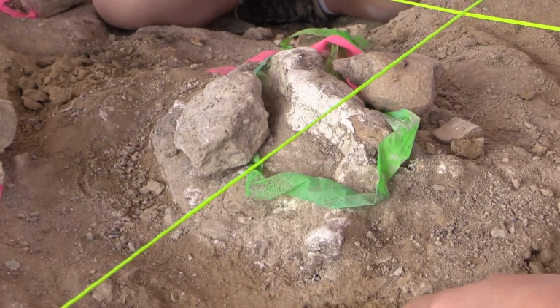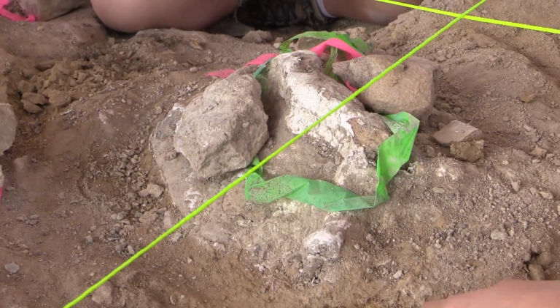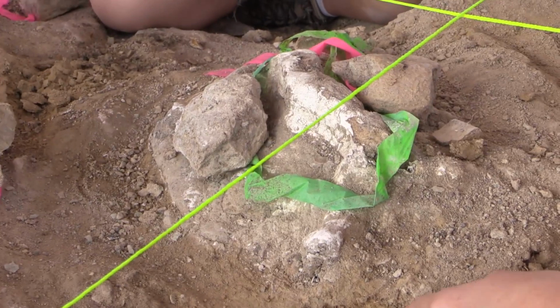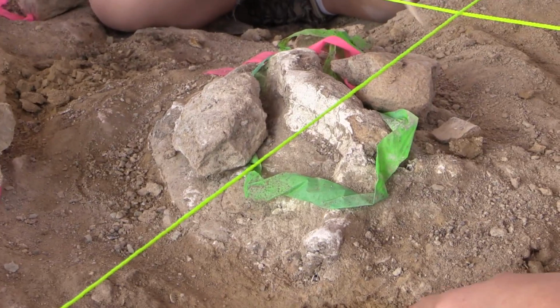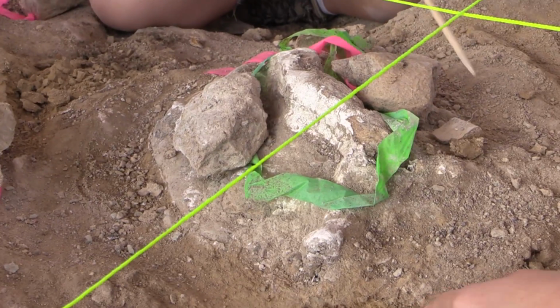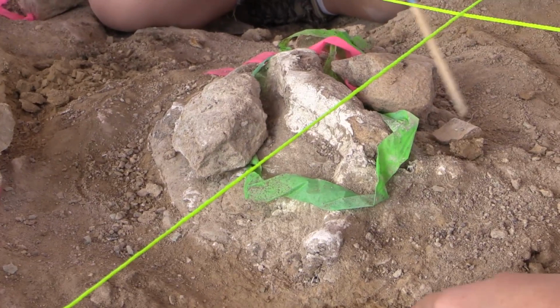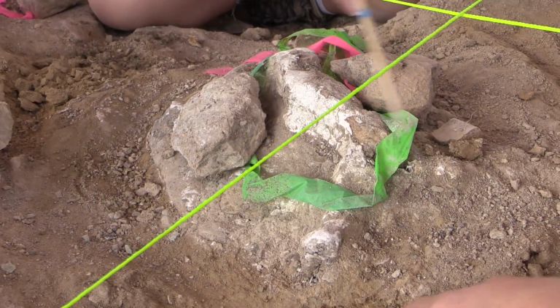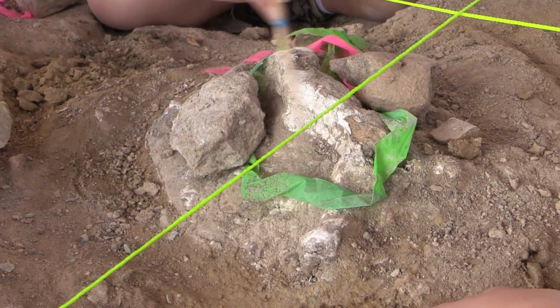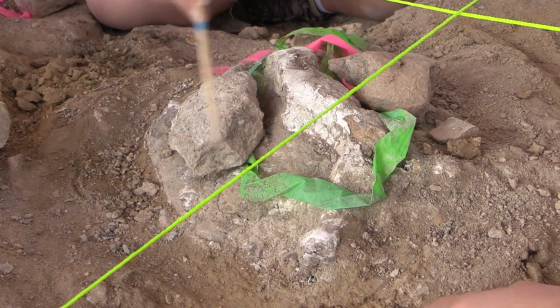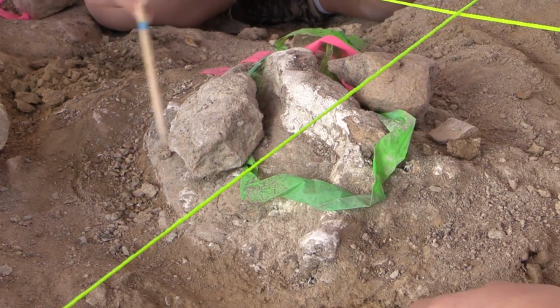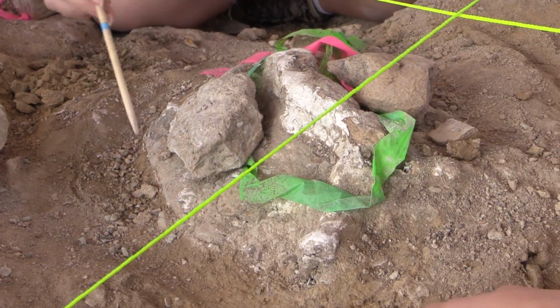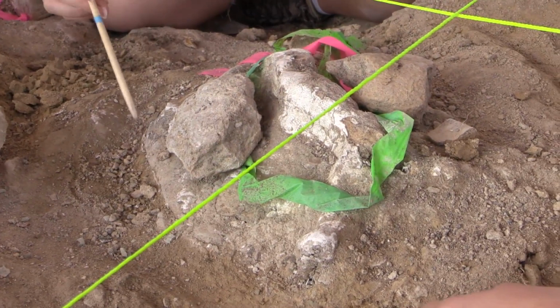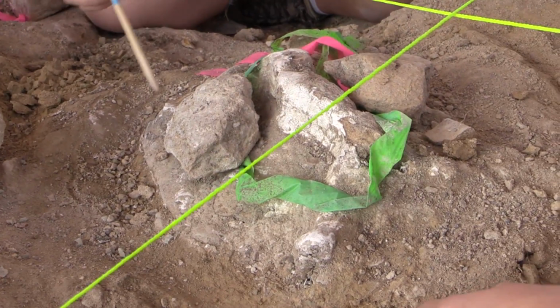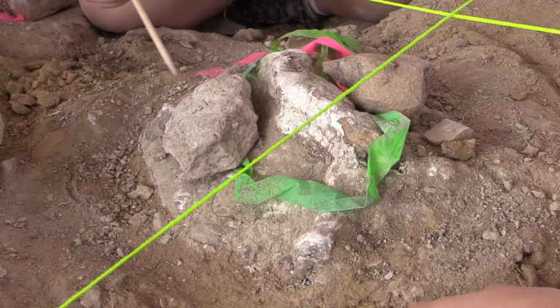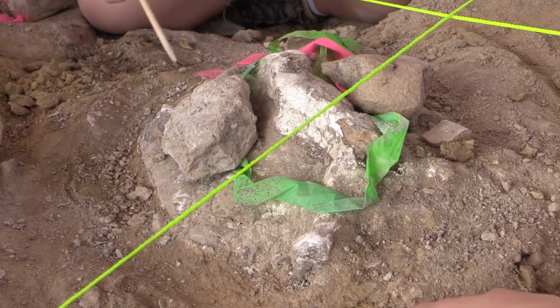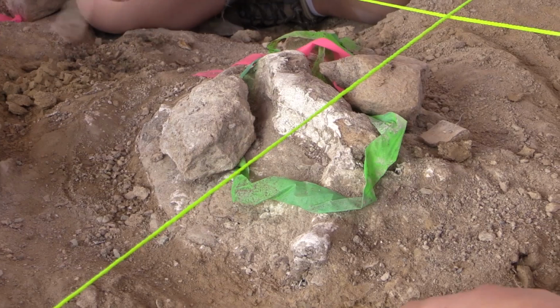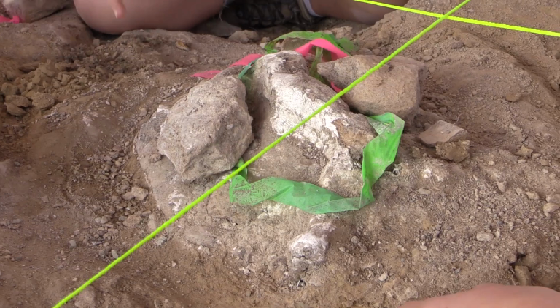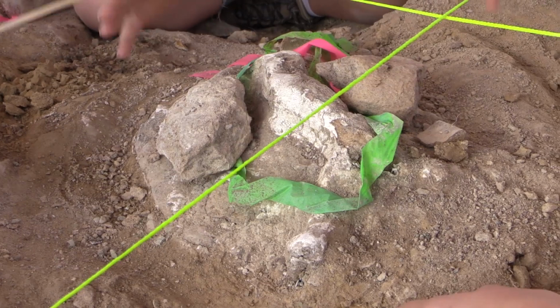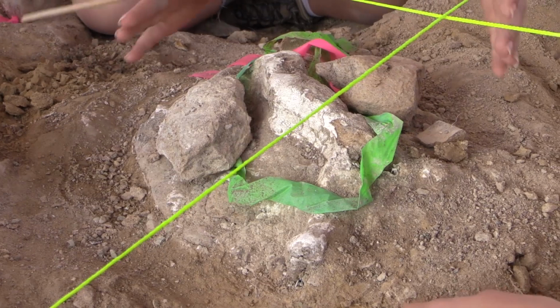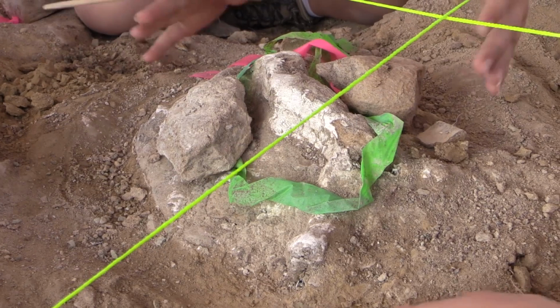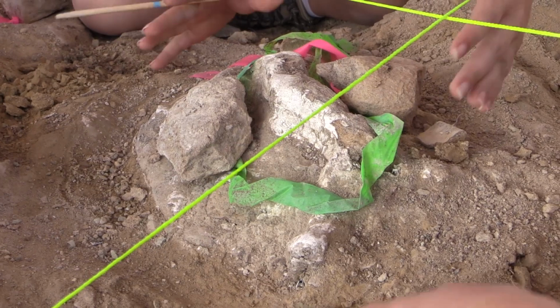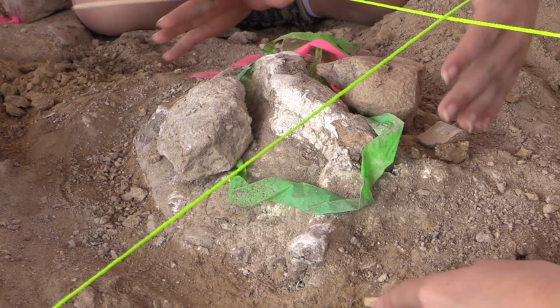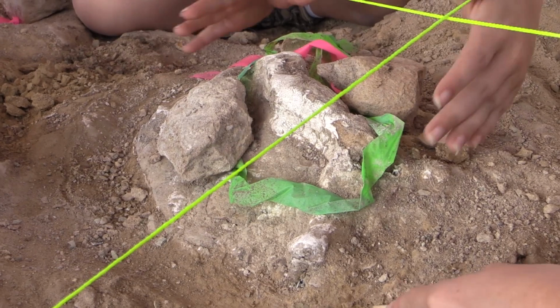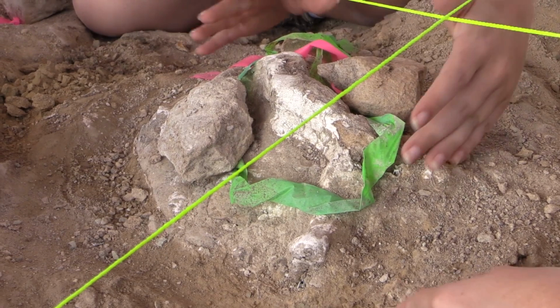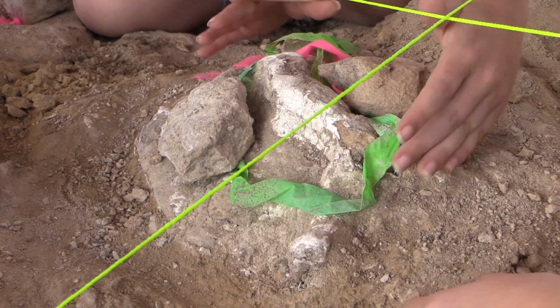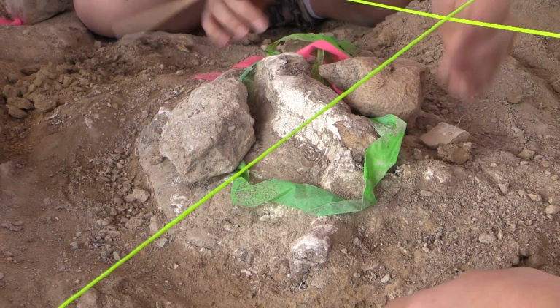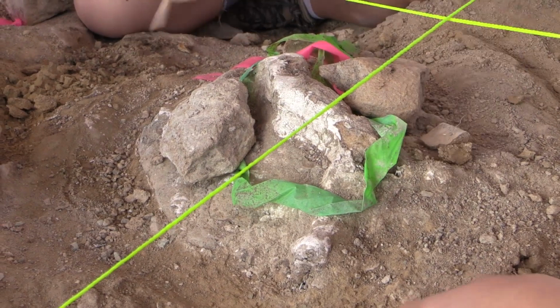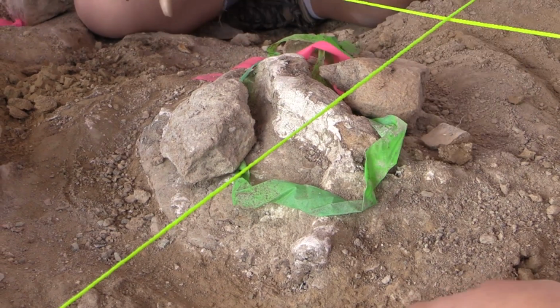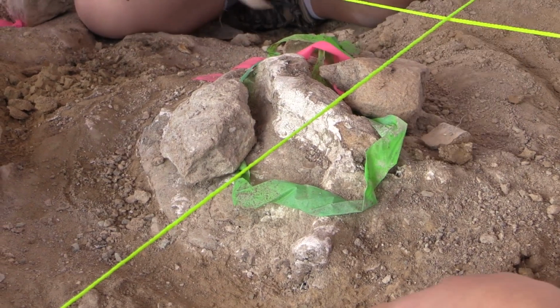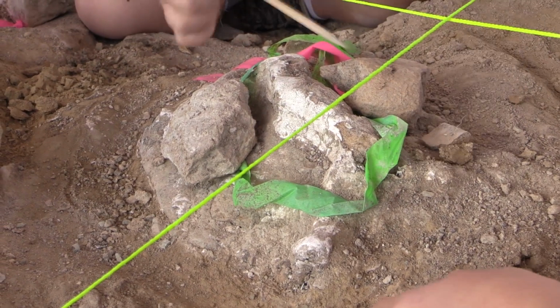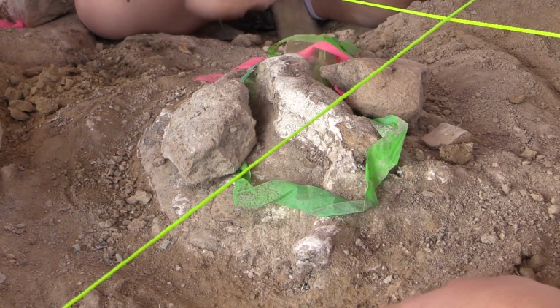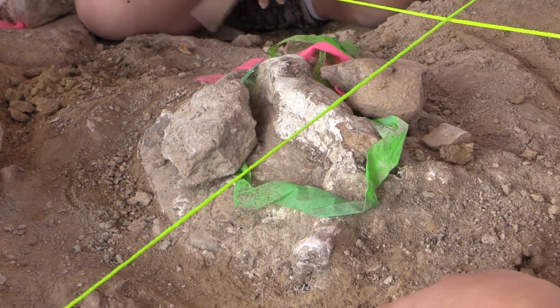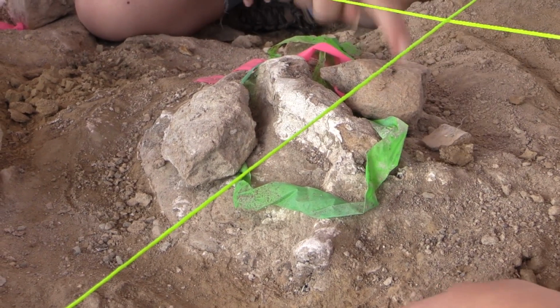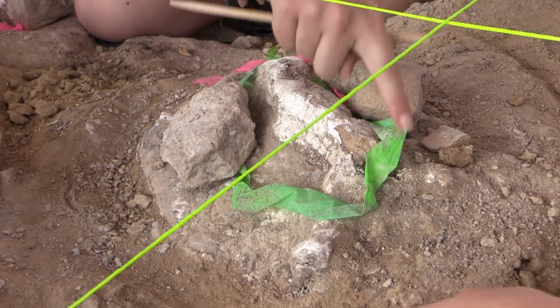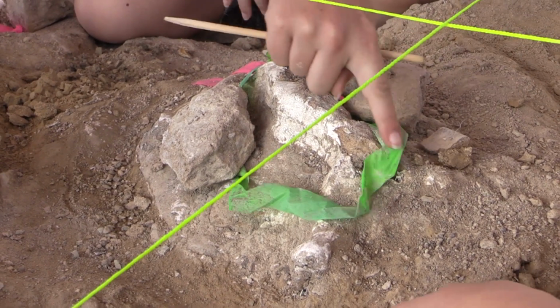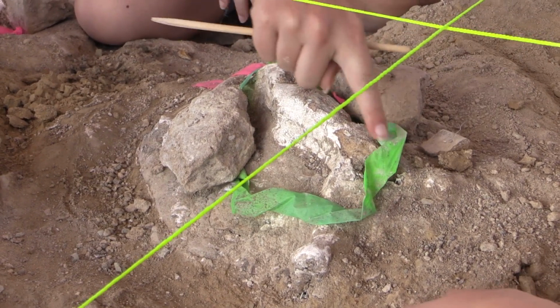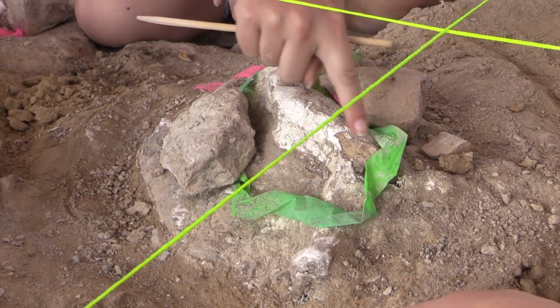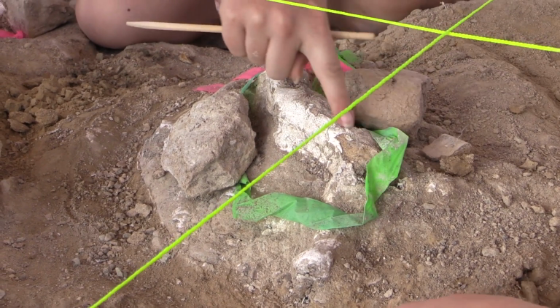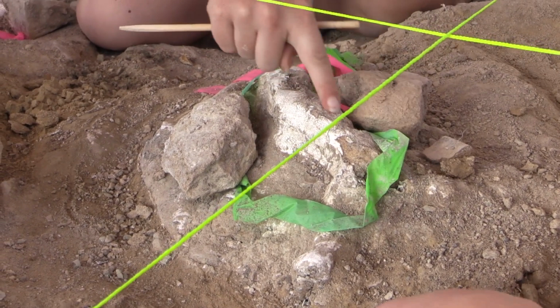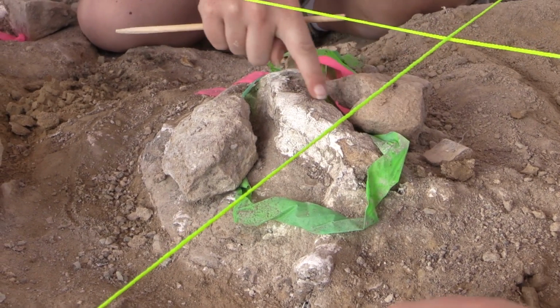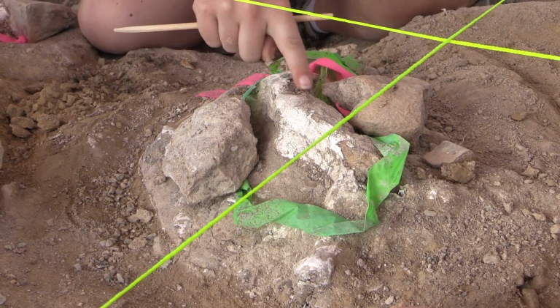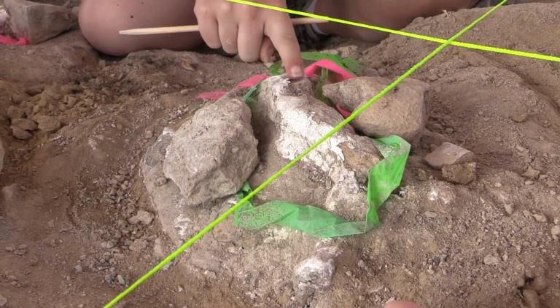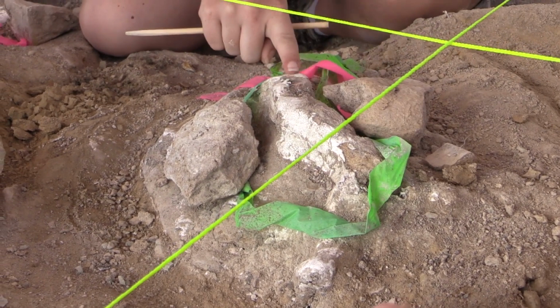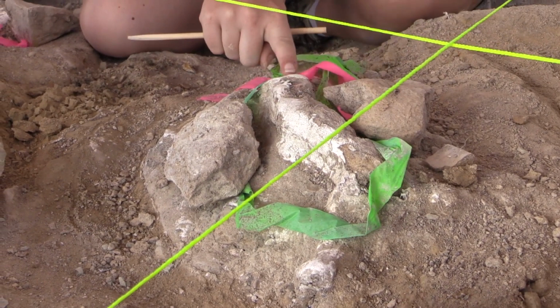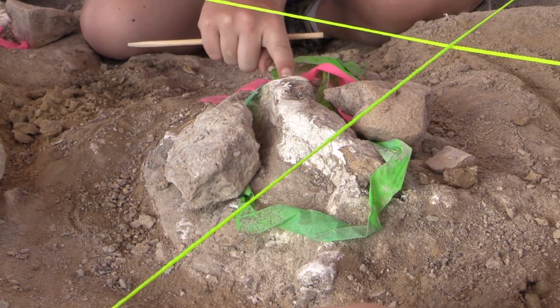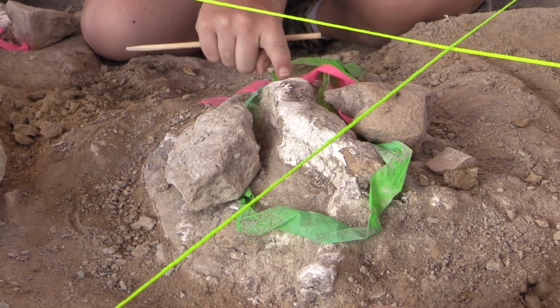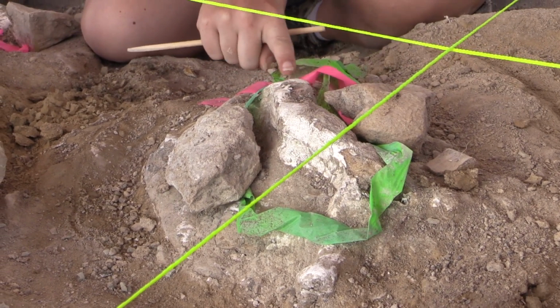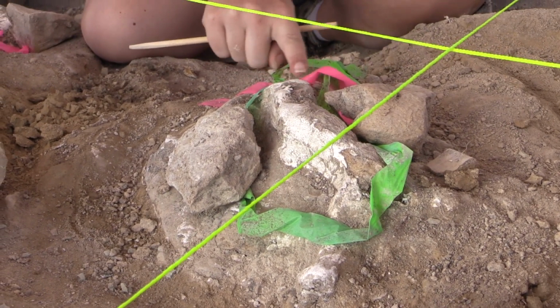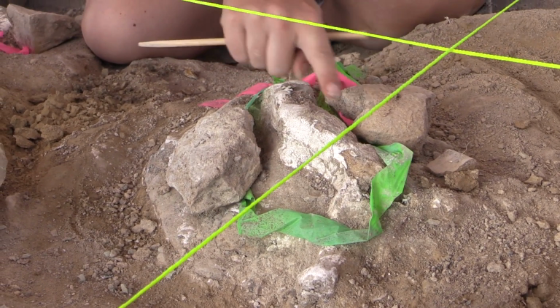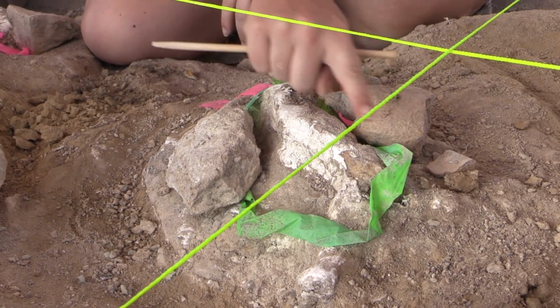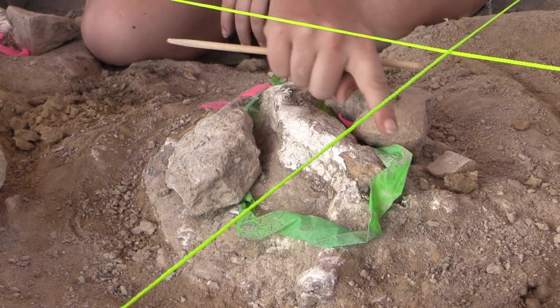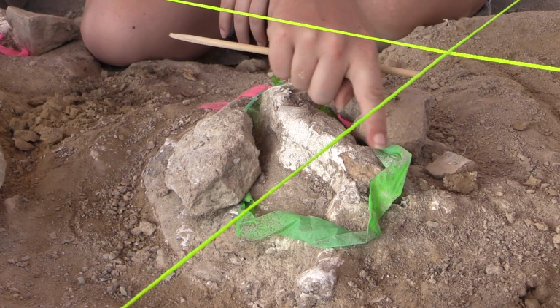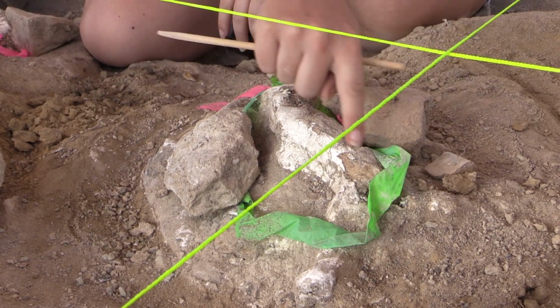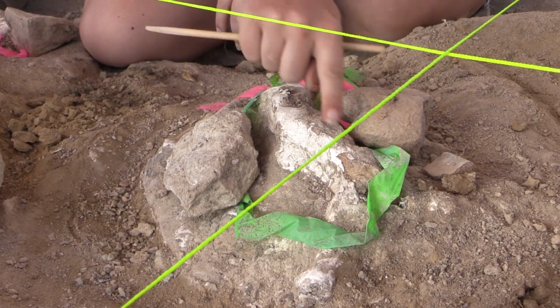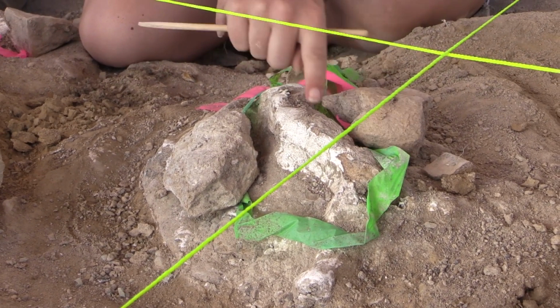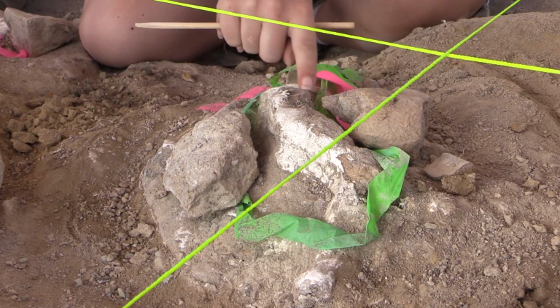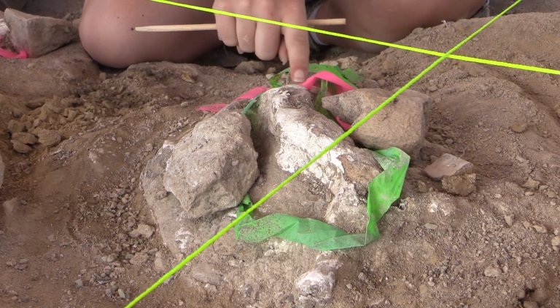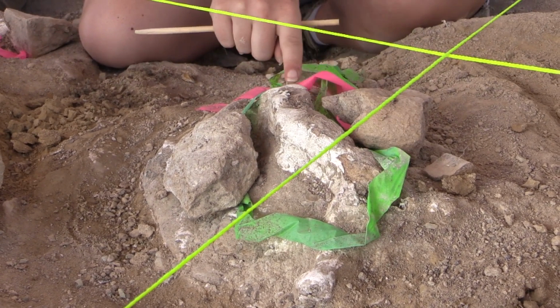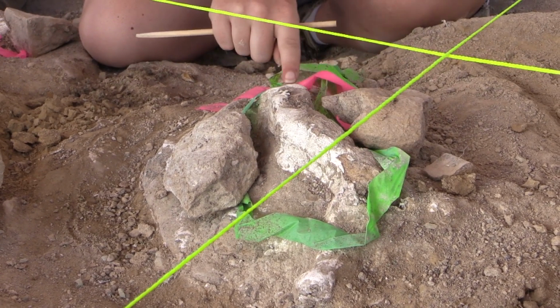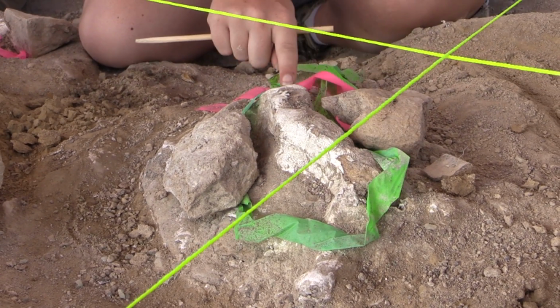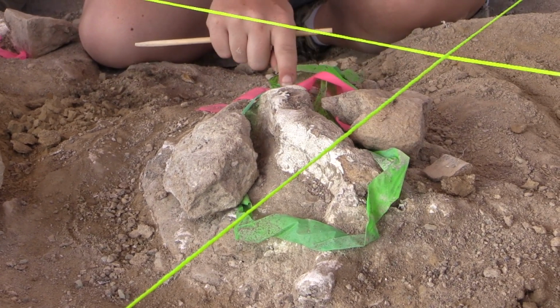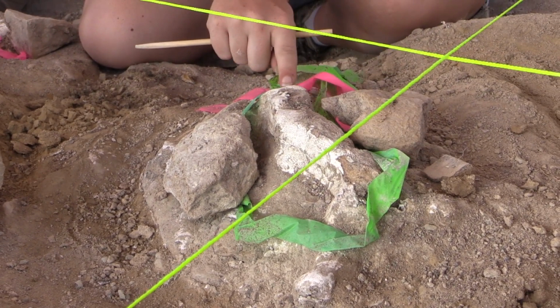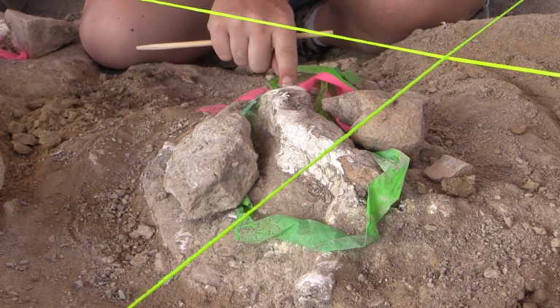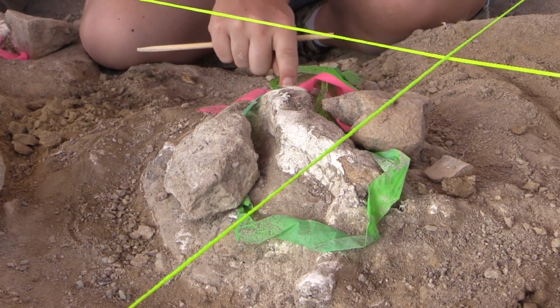Right in here, this is our bone. You've got kind of the spine or part of the vertebrae sticking up here.